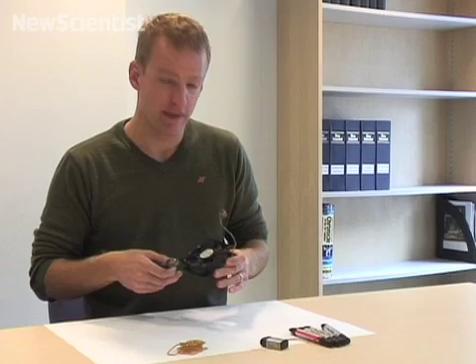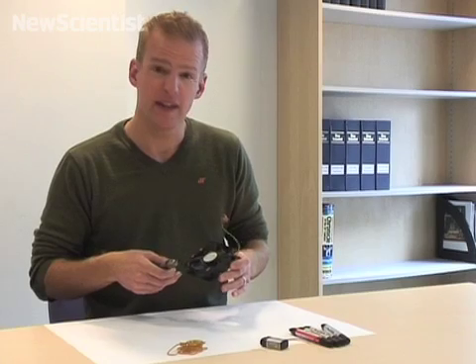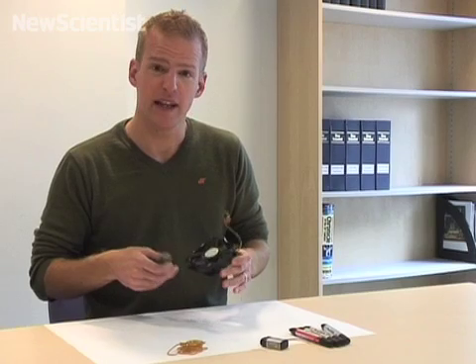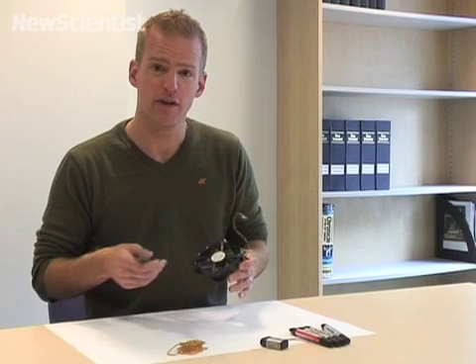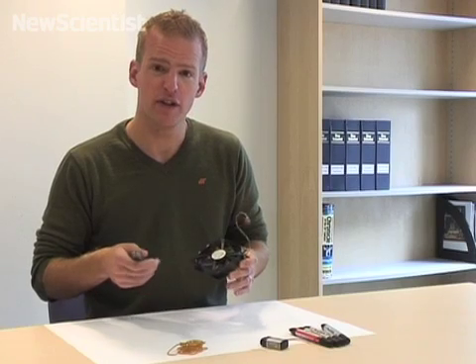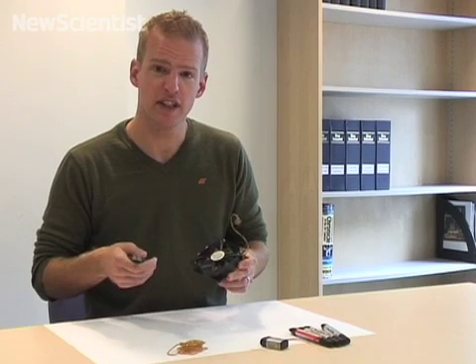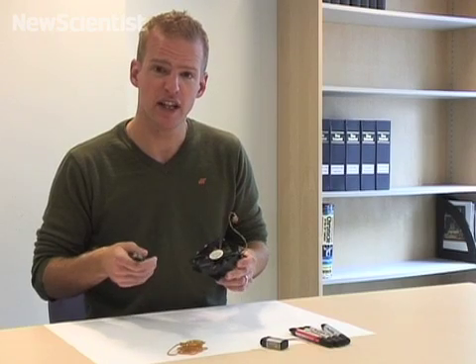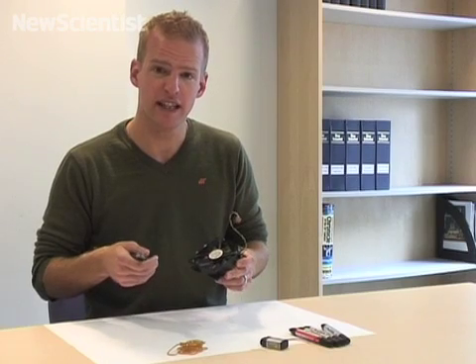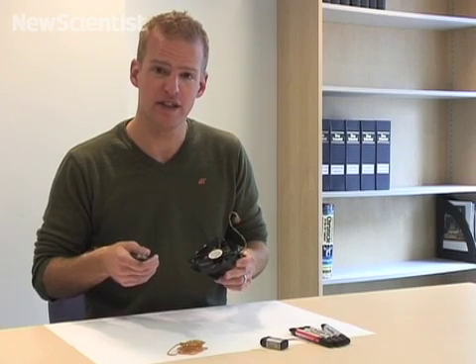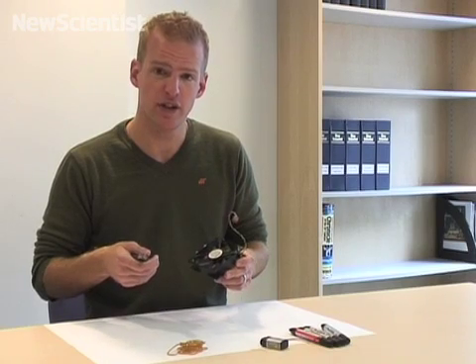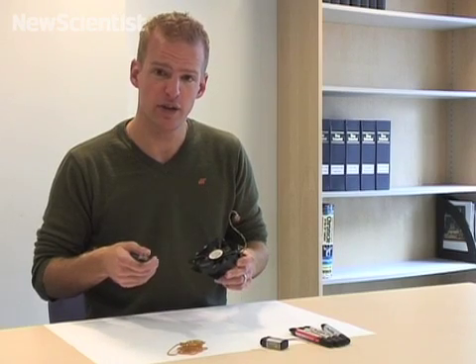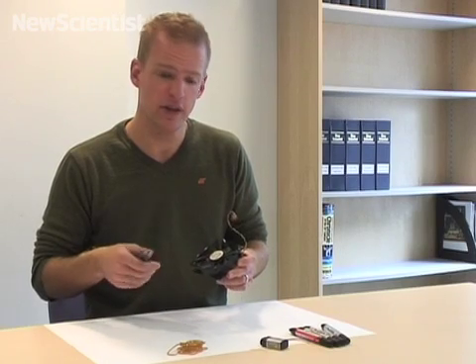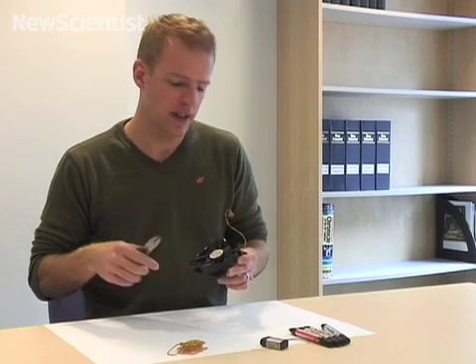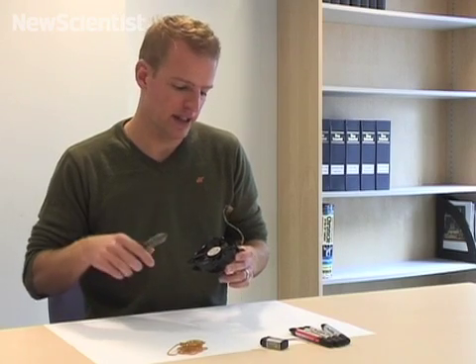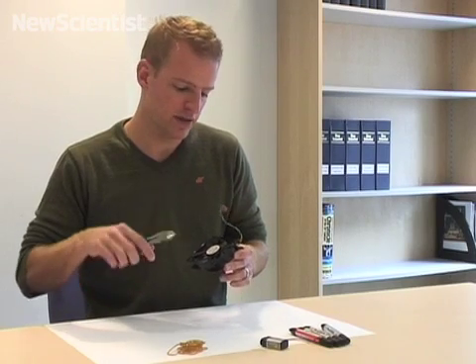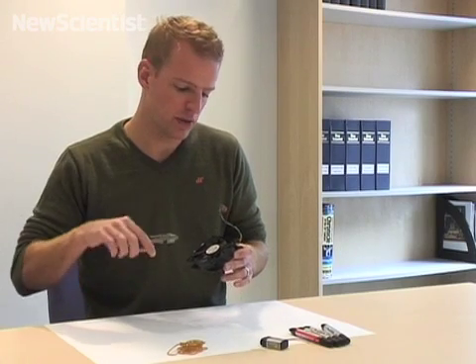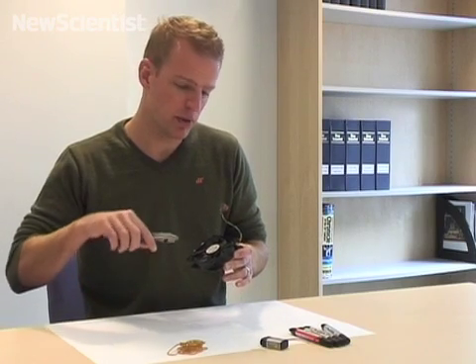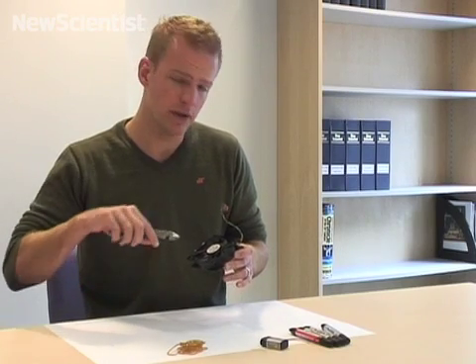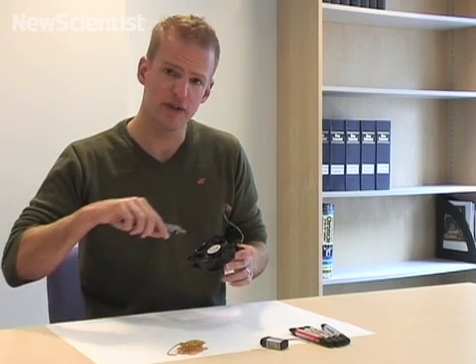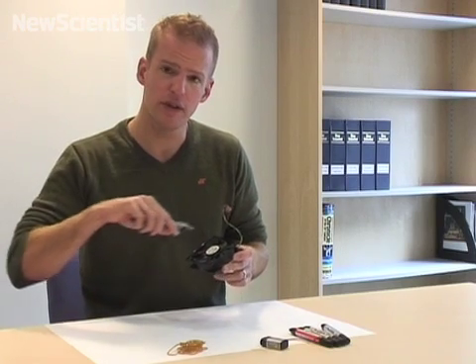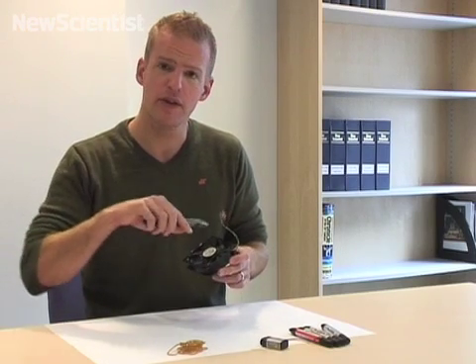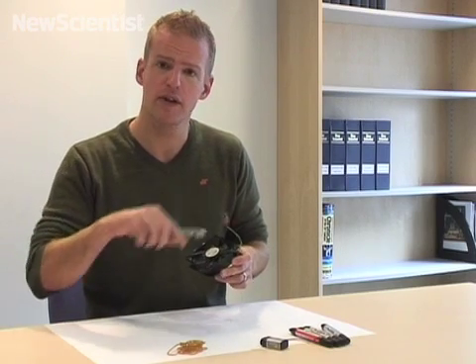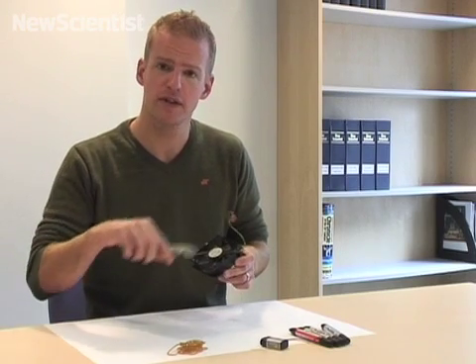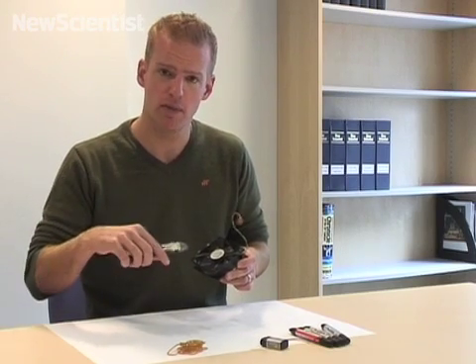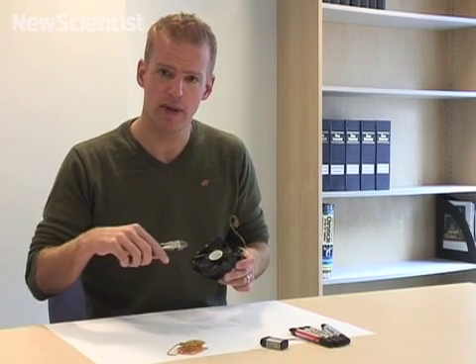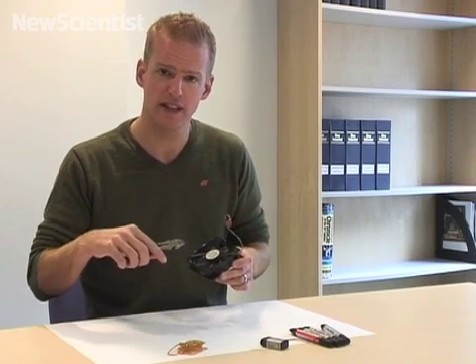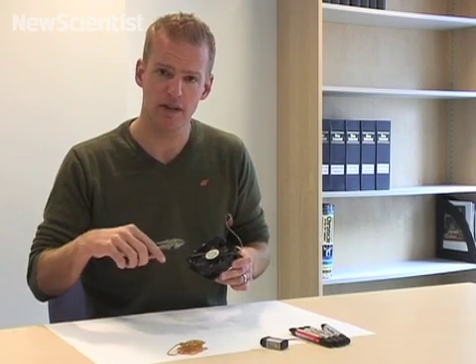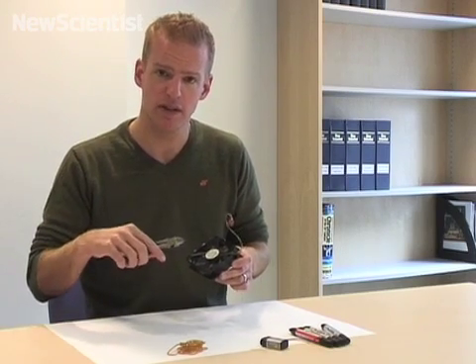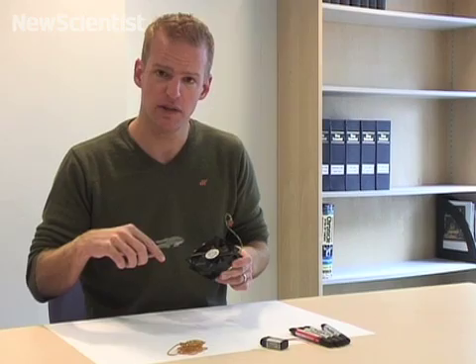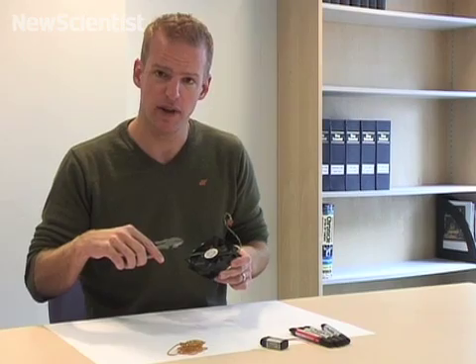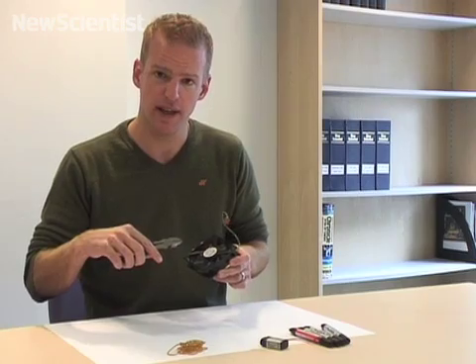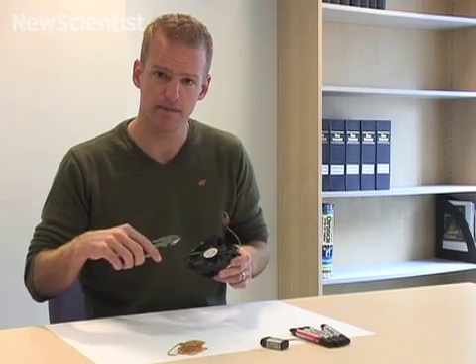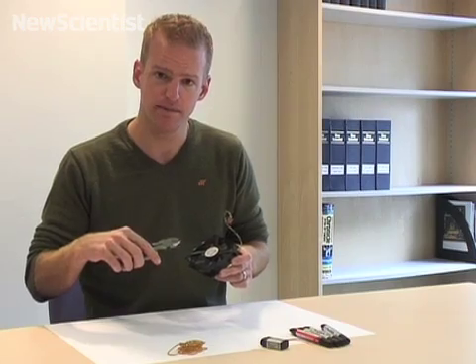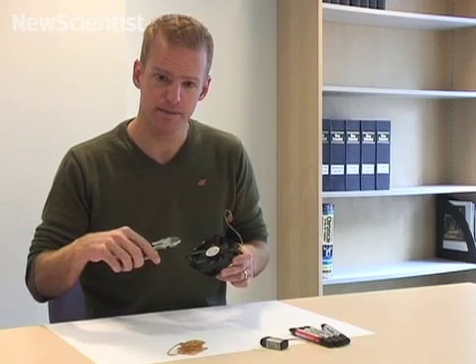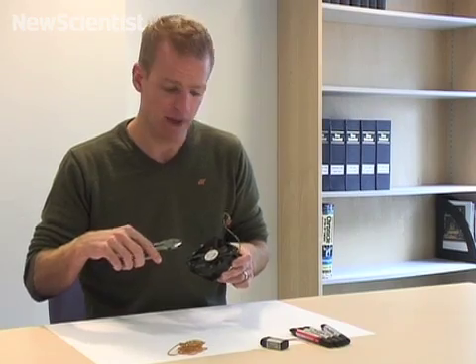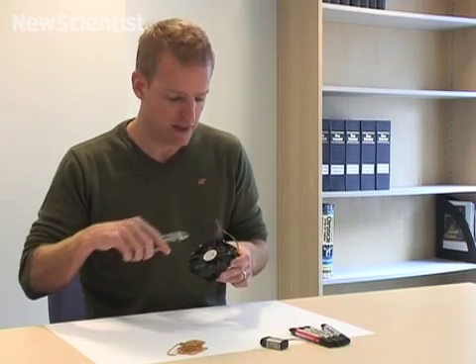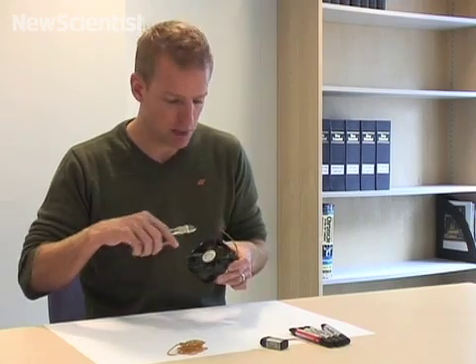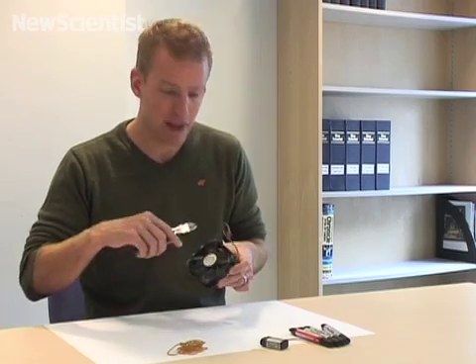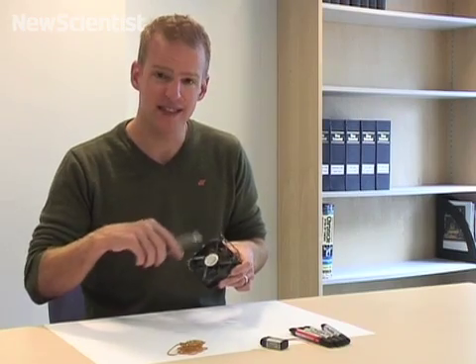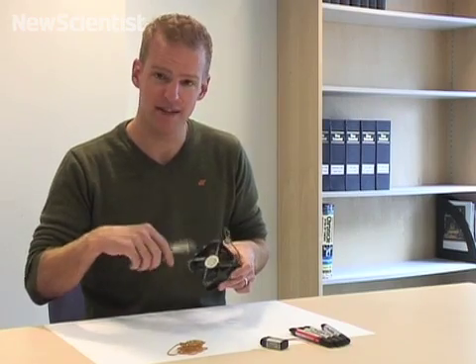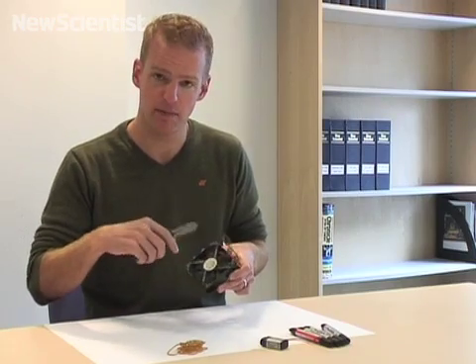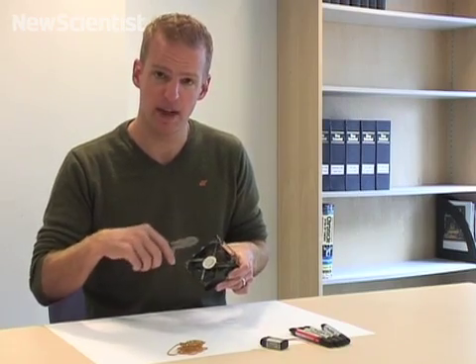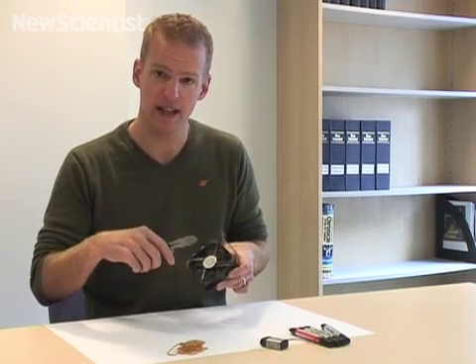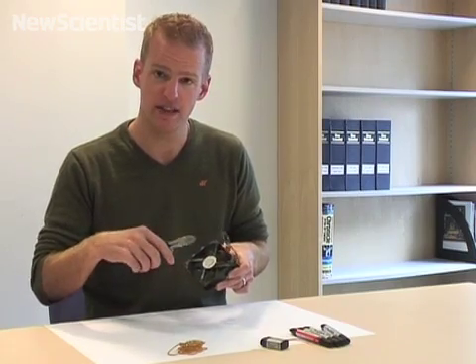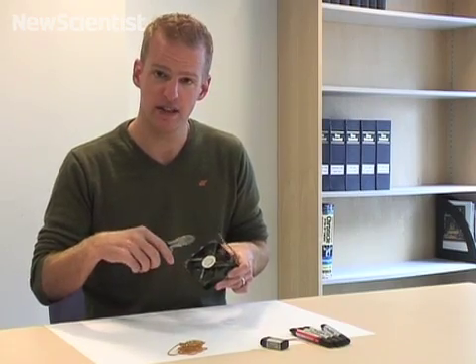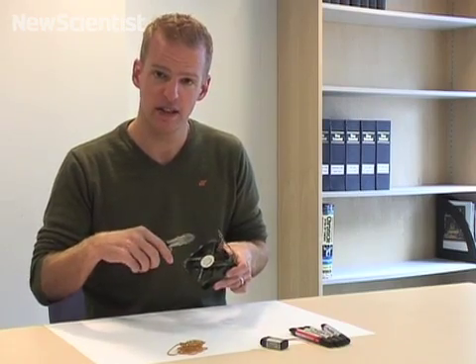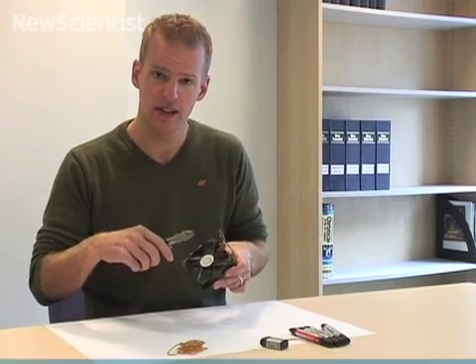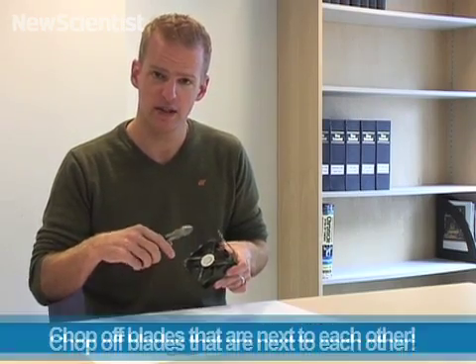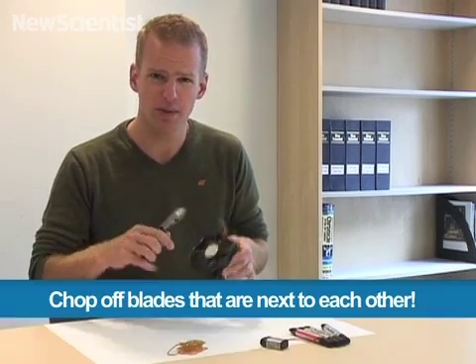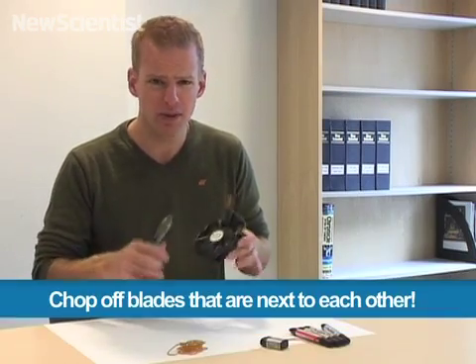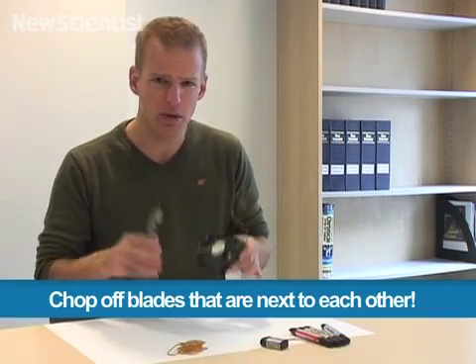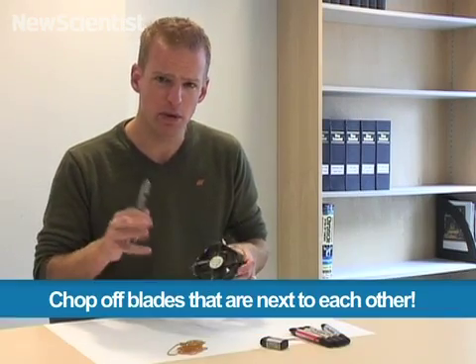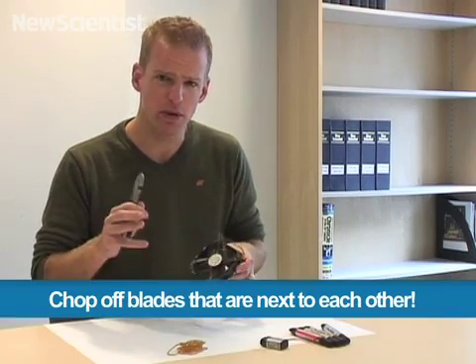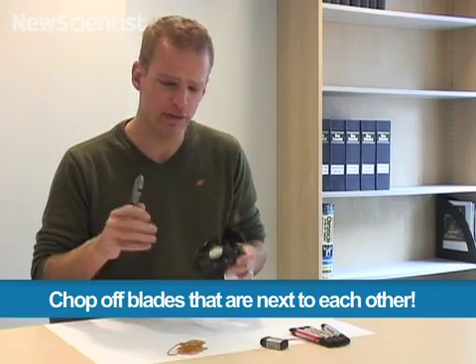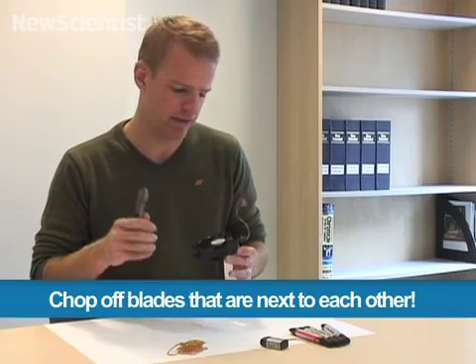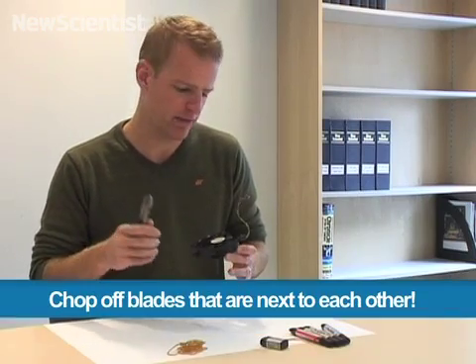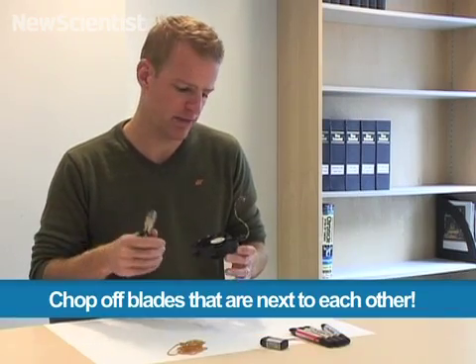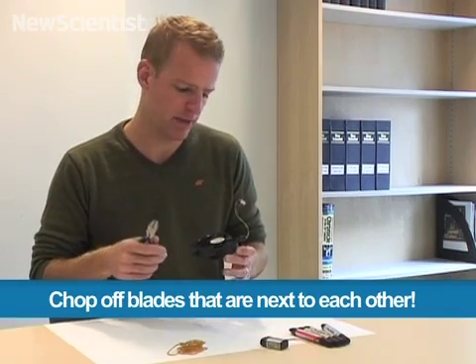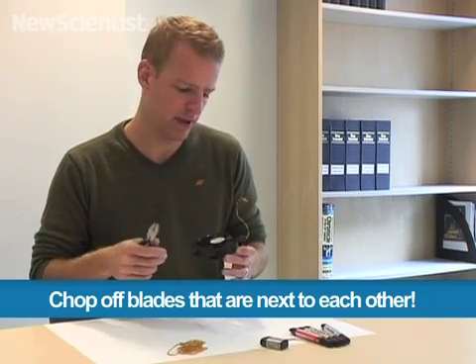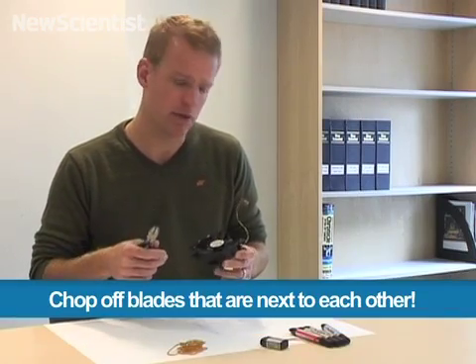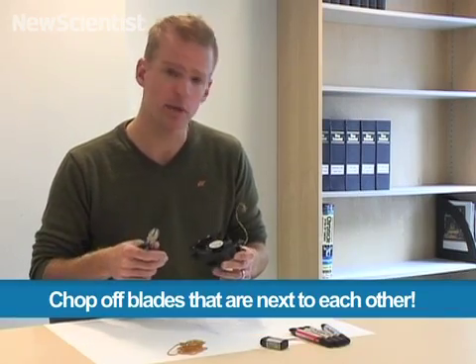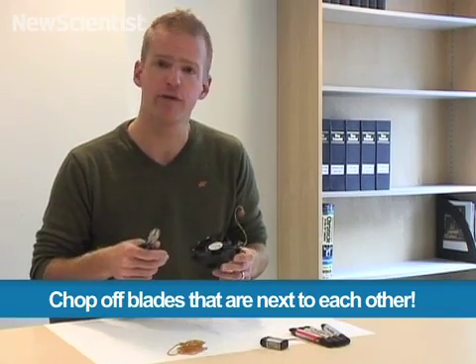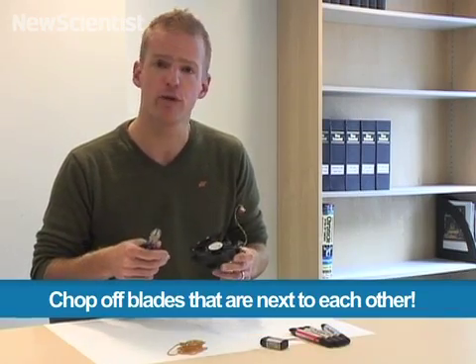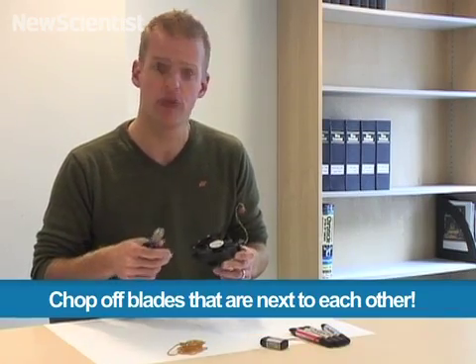The first thing I need to do is remove 2 thirds of the blades on this fan. This one has 7 blades, so I'm going to remove 4.